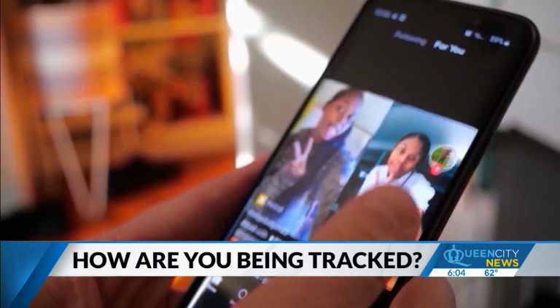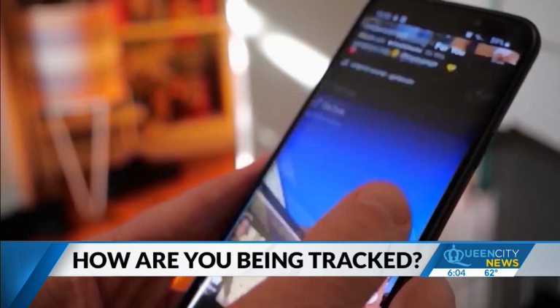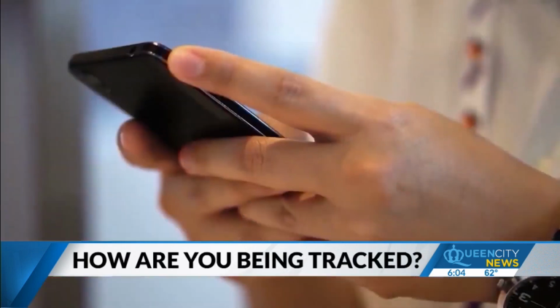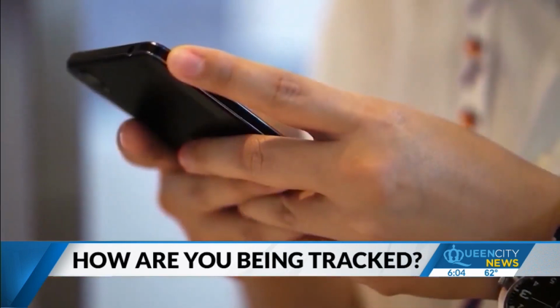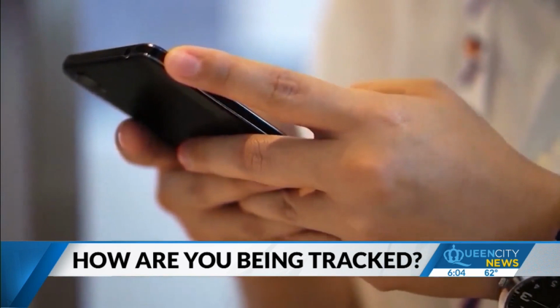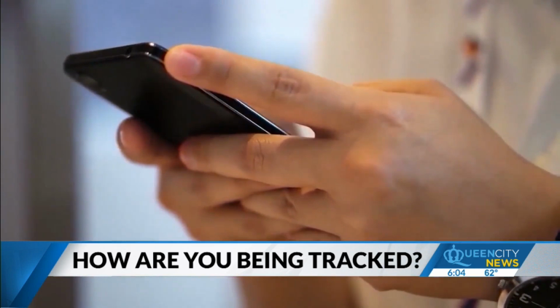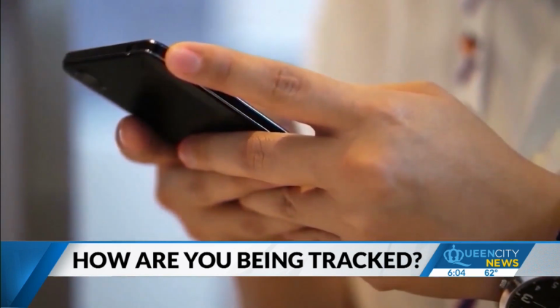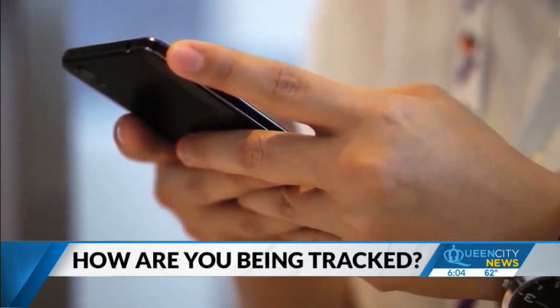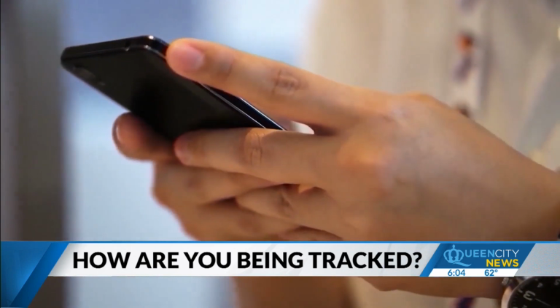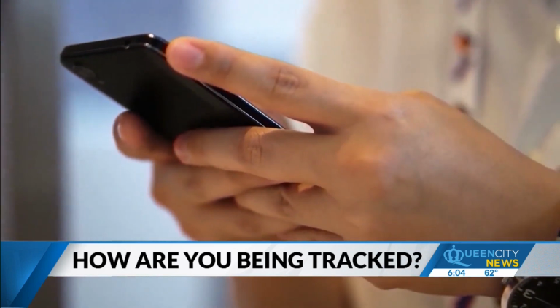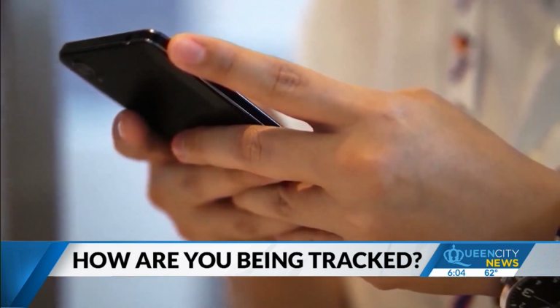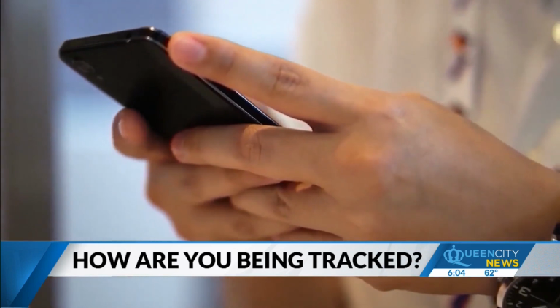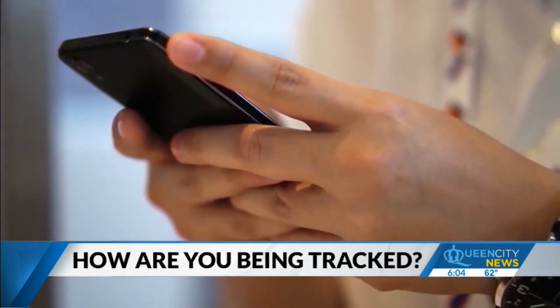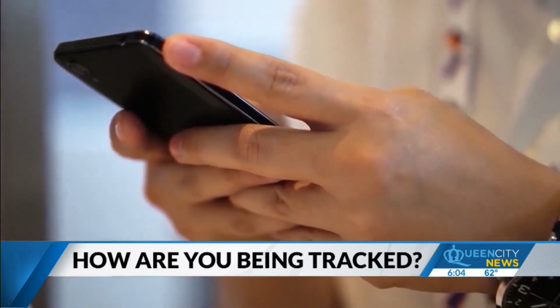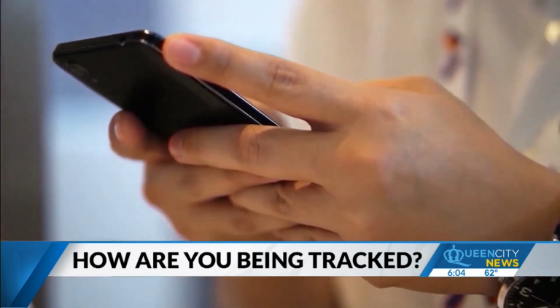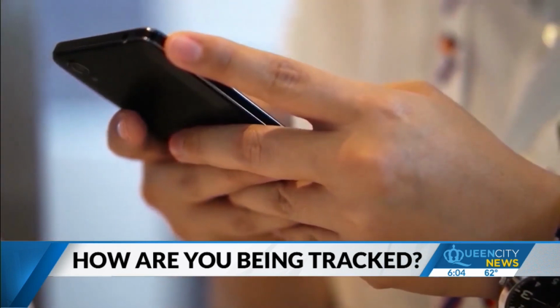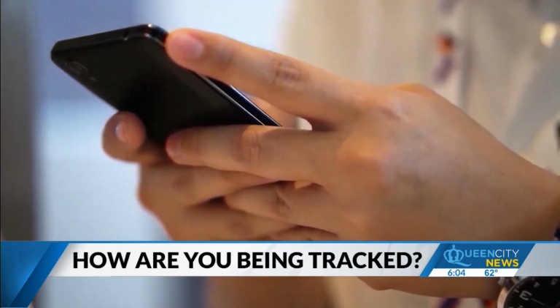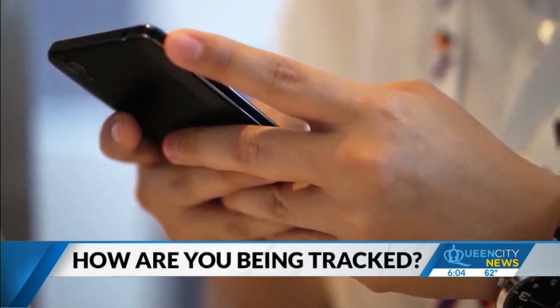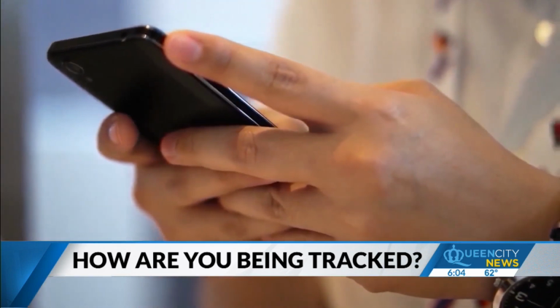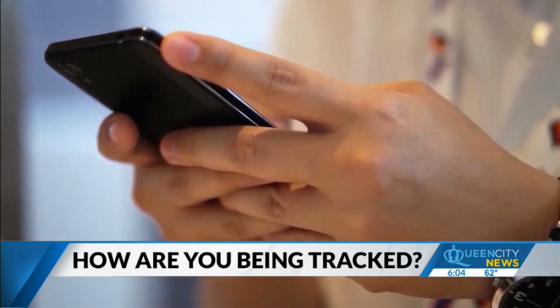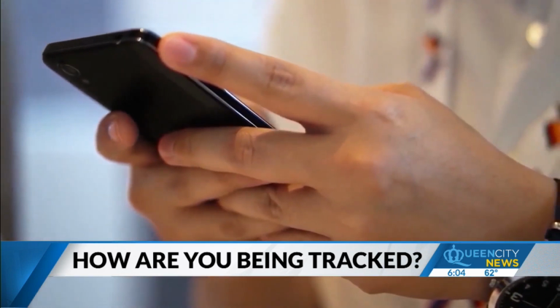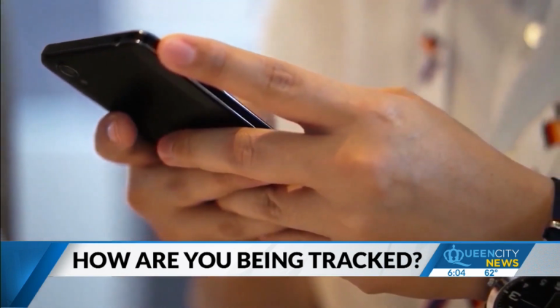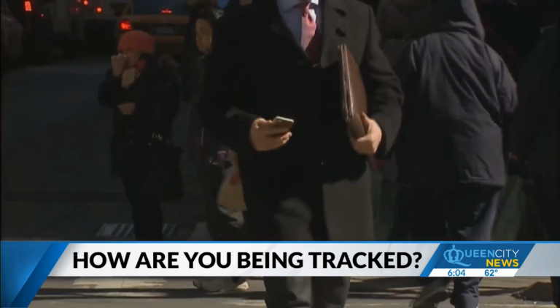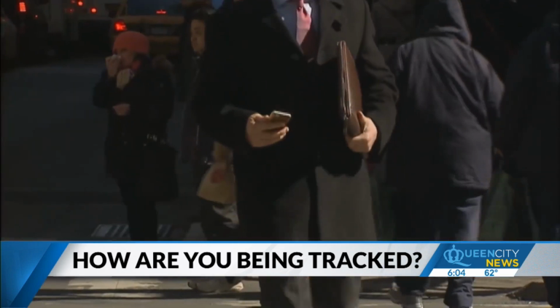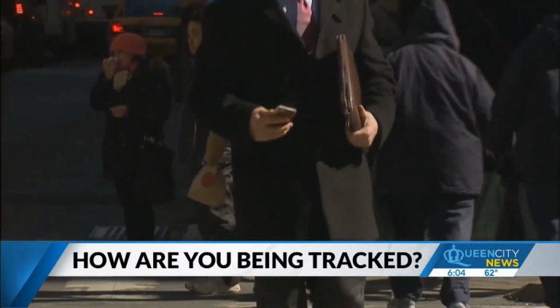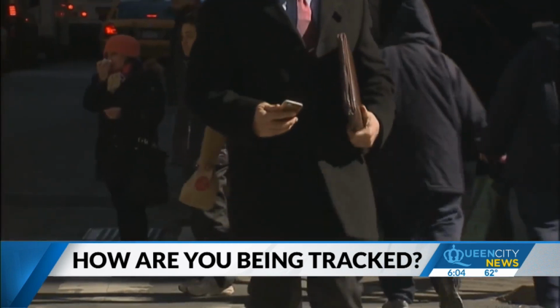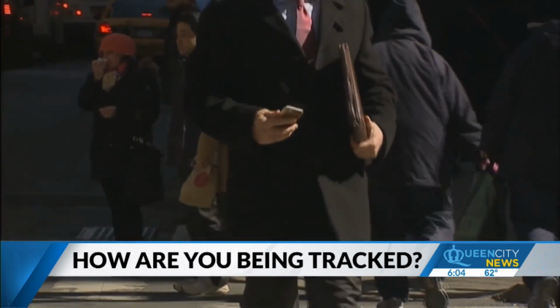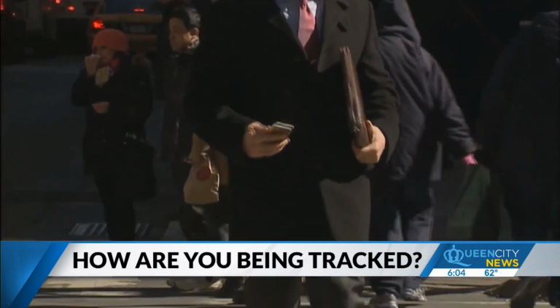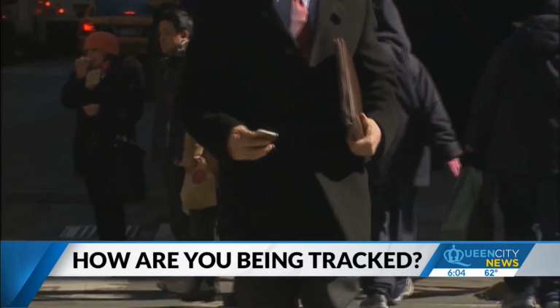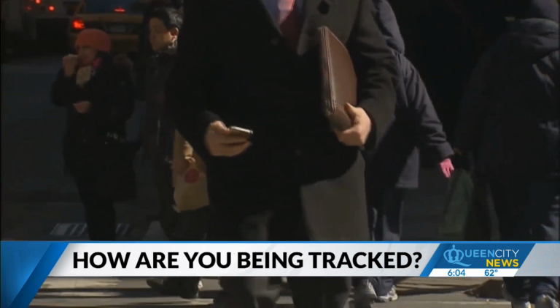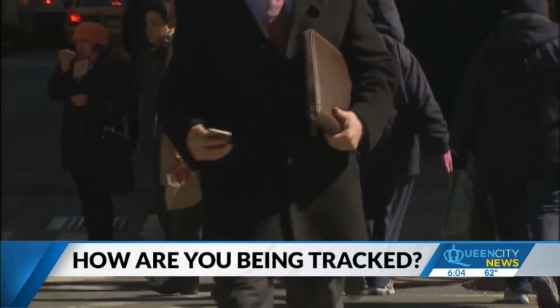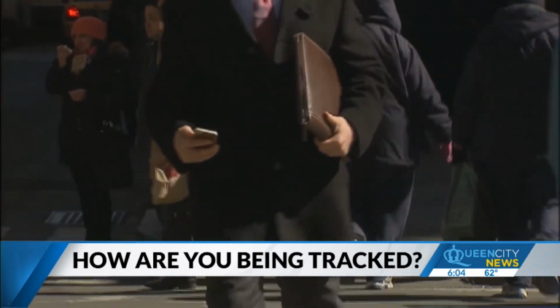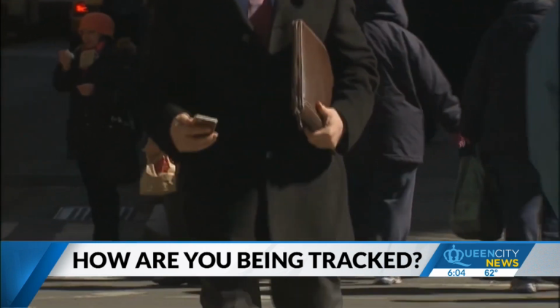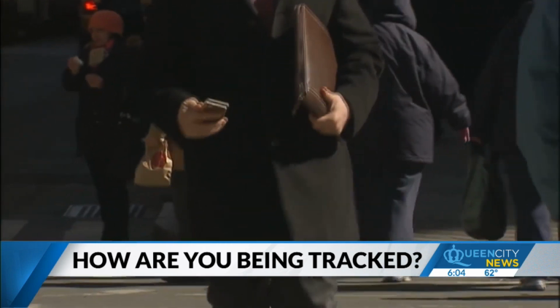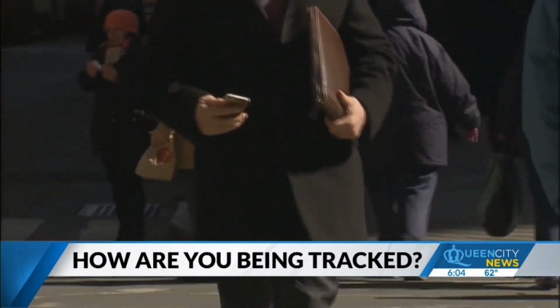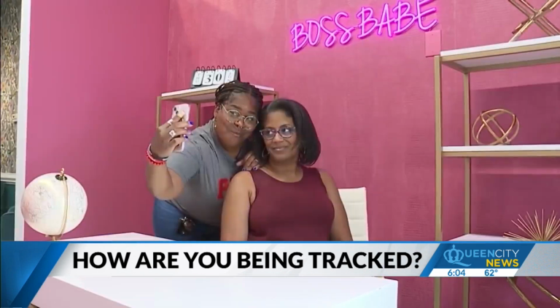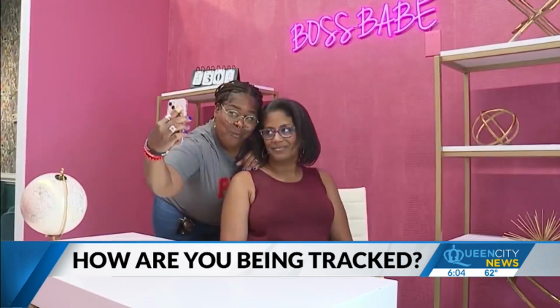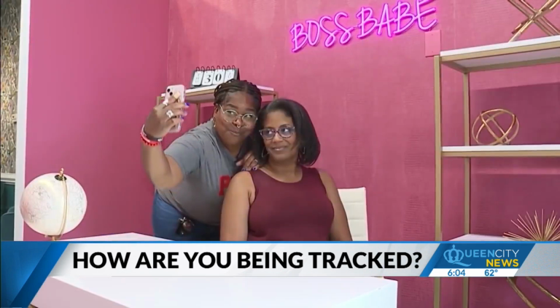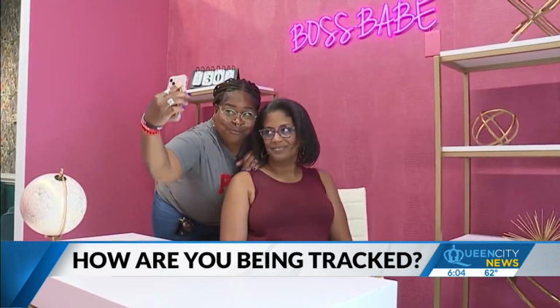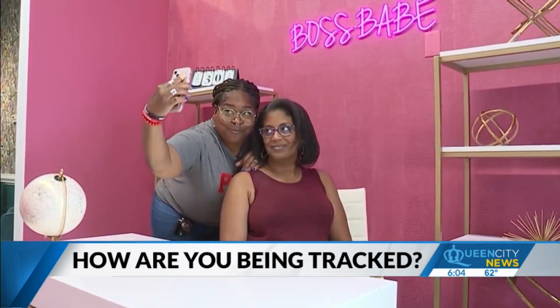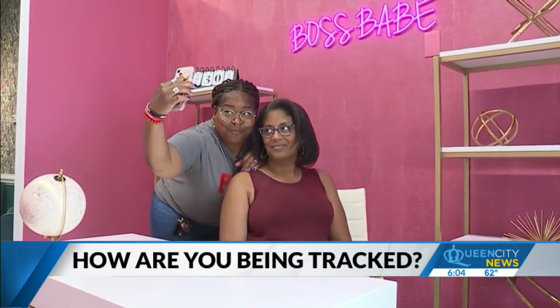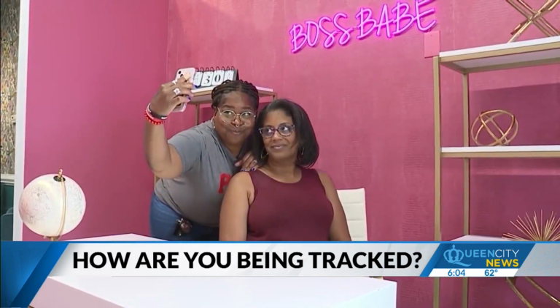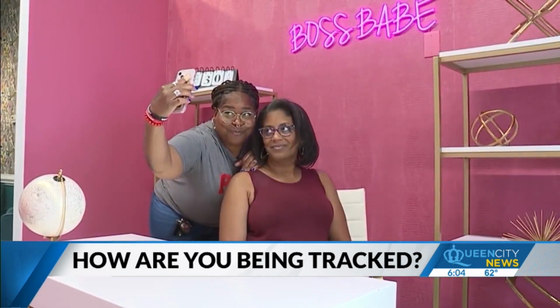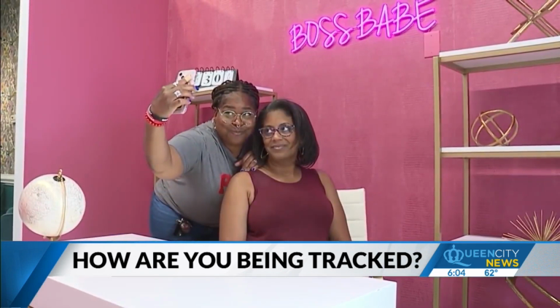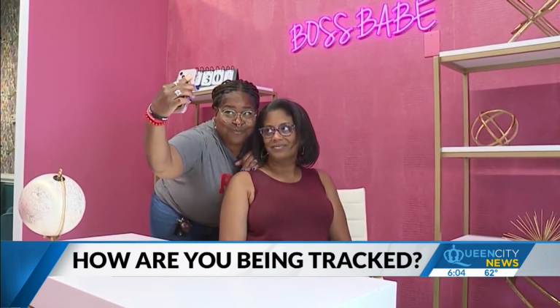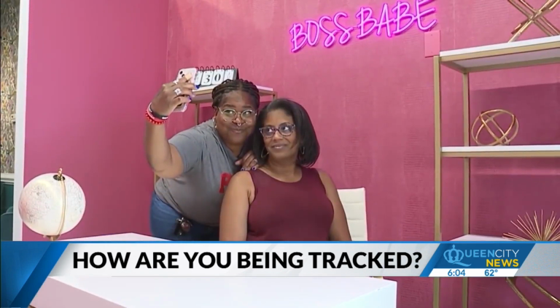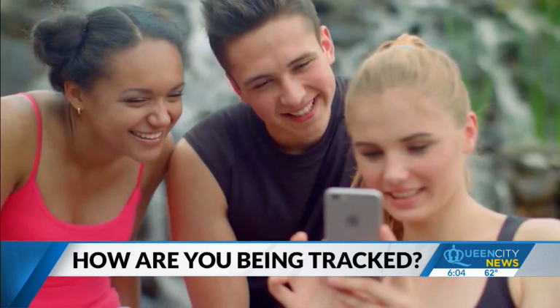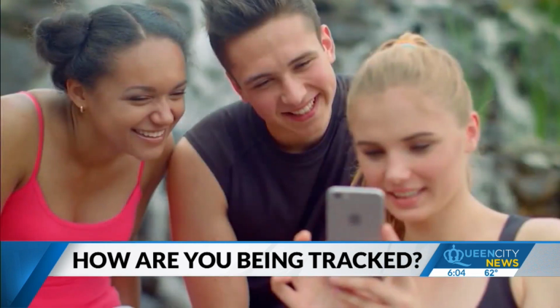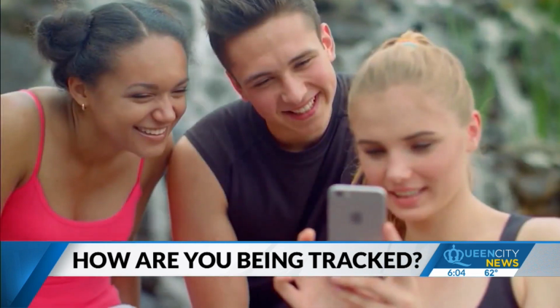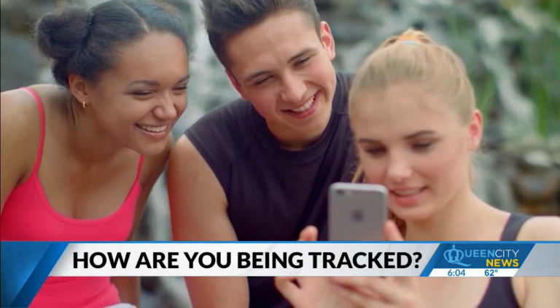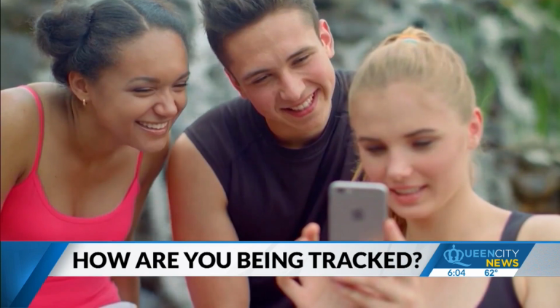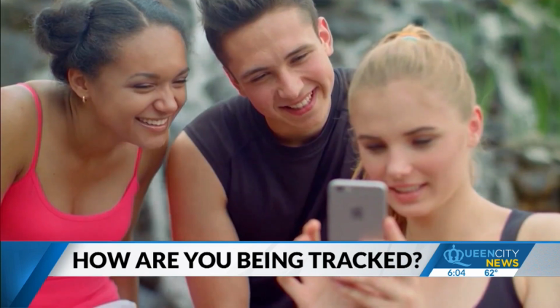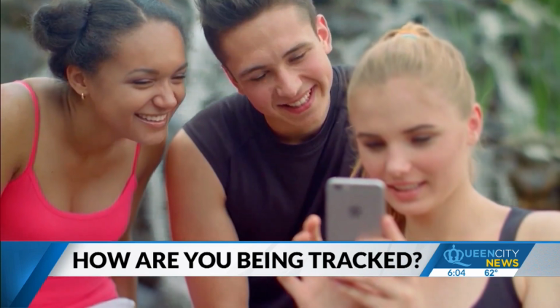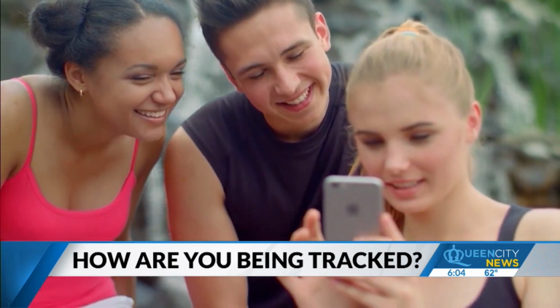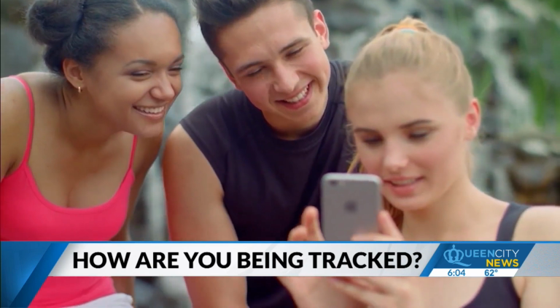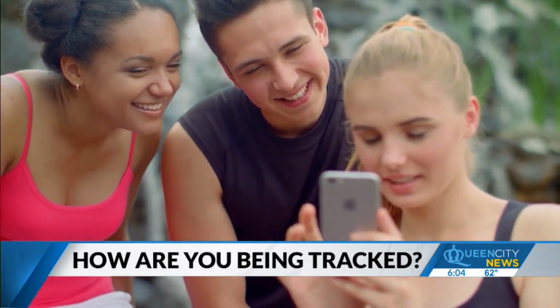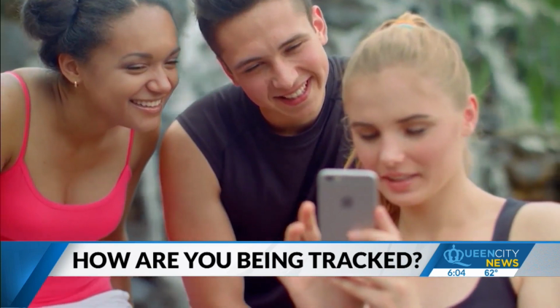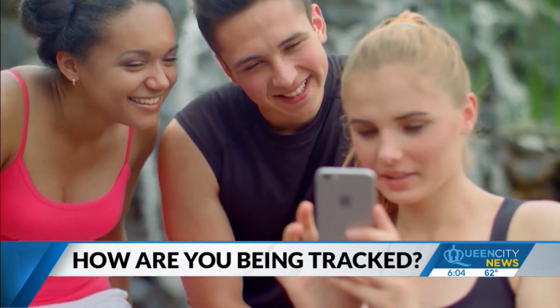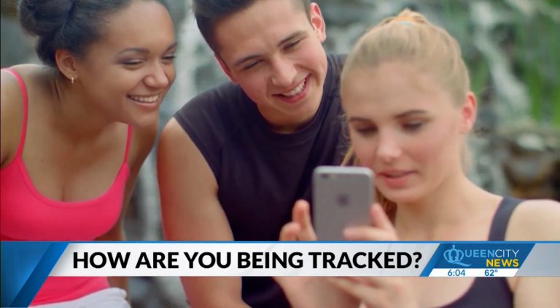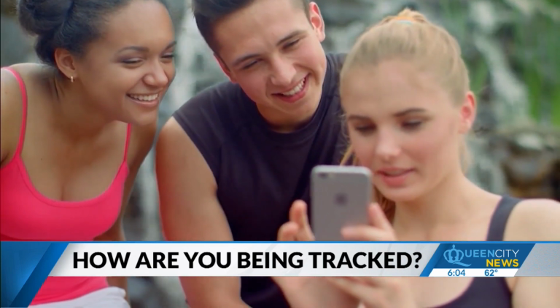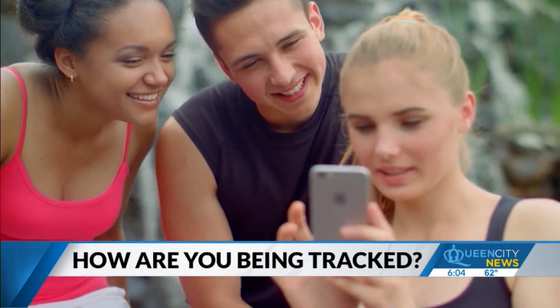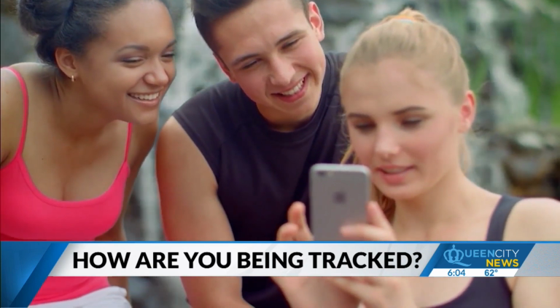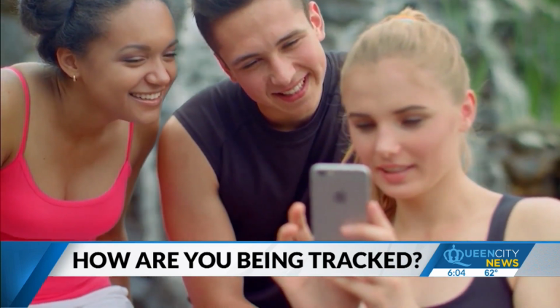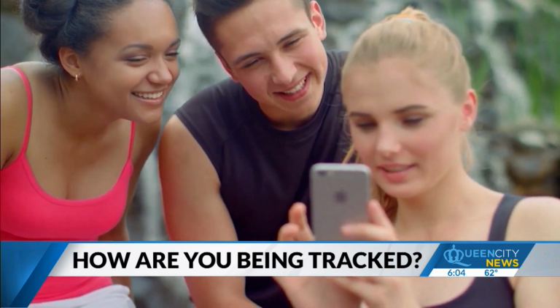Our phones are full of them — apps that make our lives easier, our photos brighter, and keep us connected with friends and family.